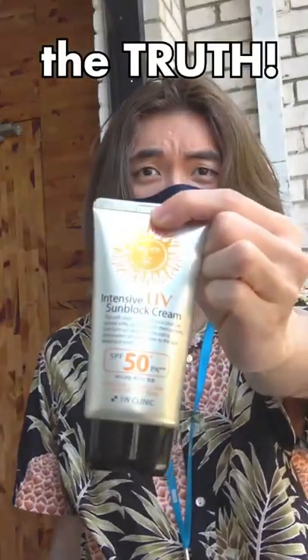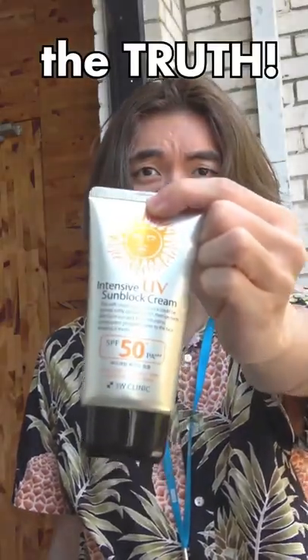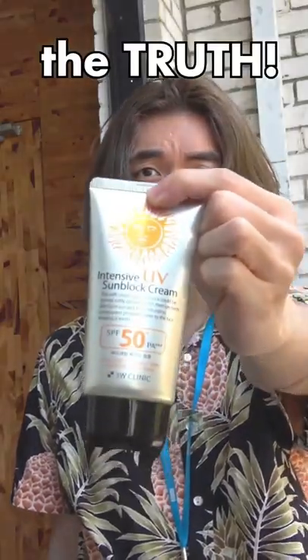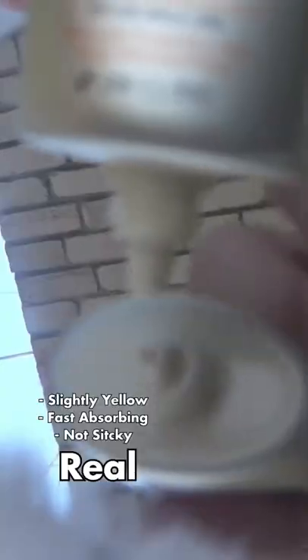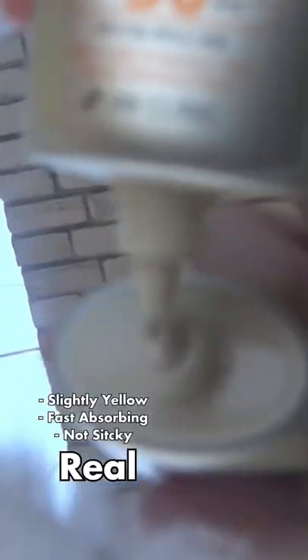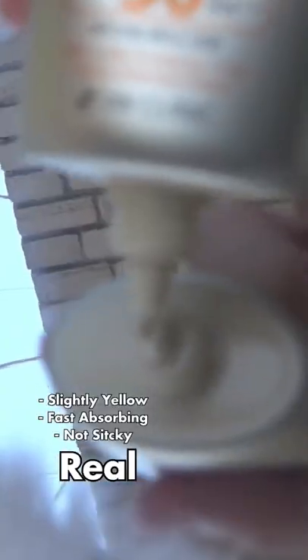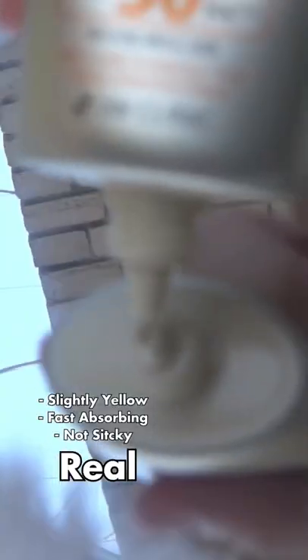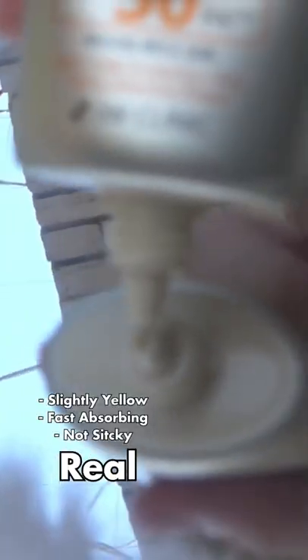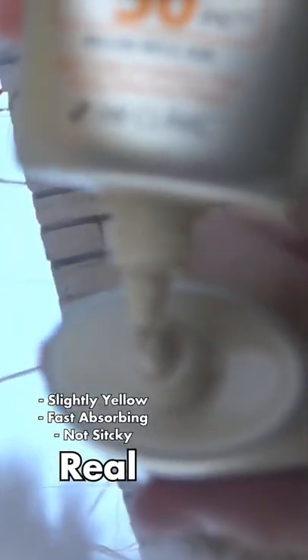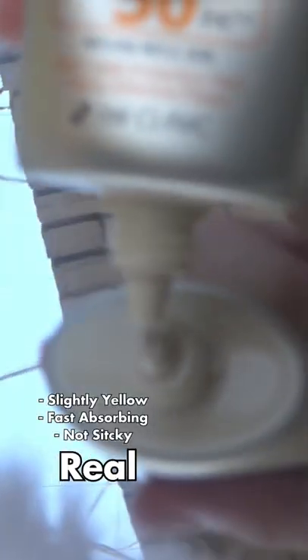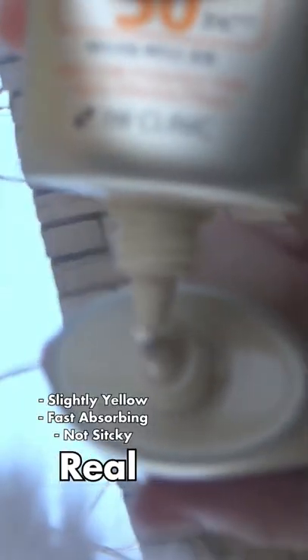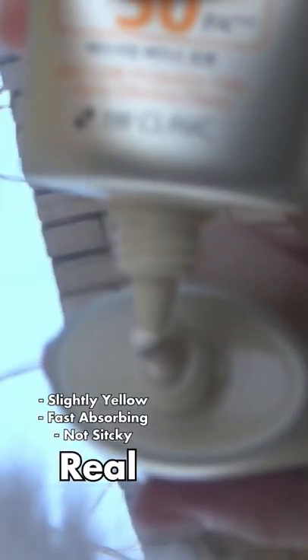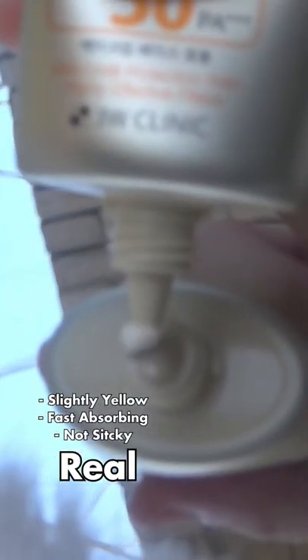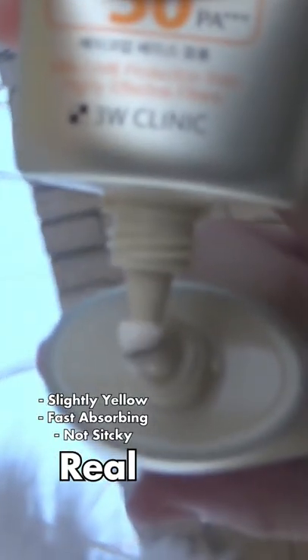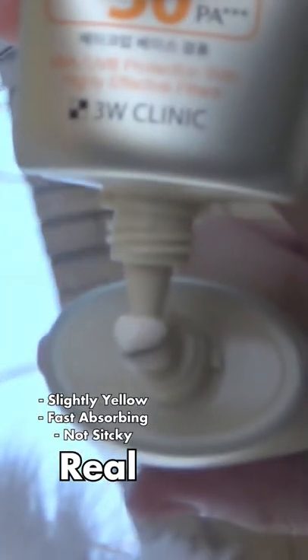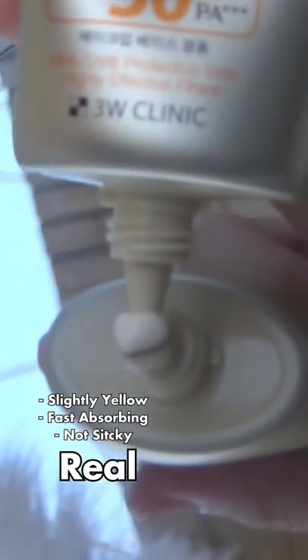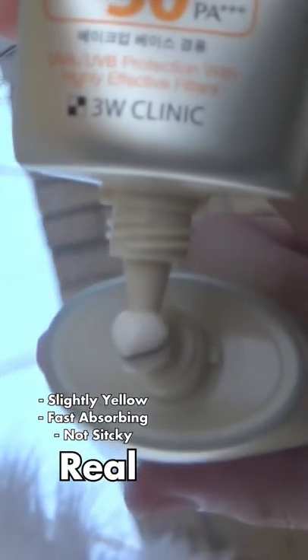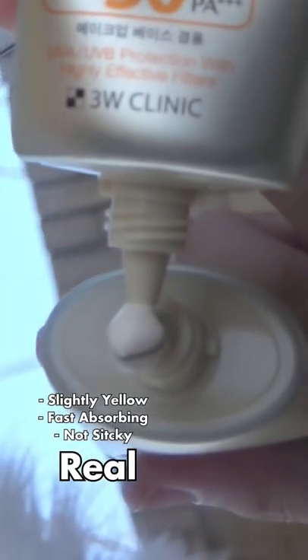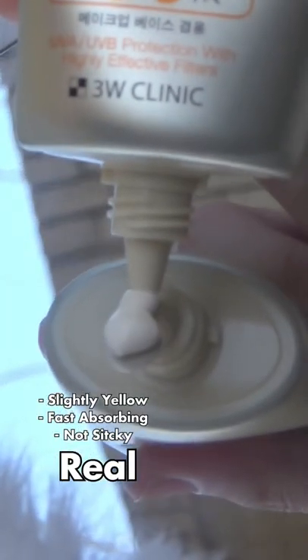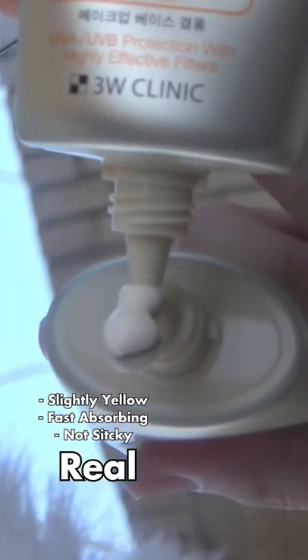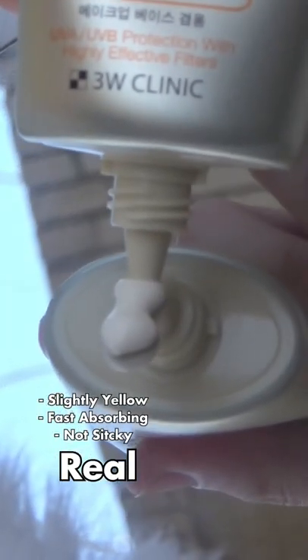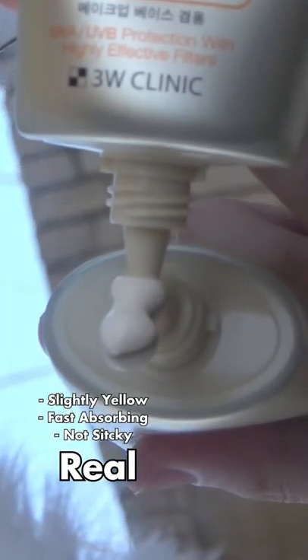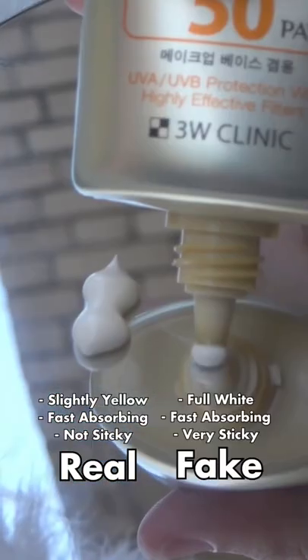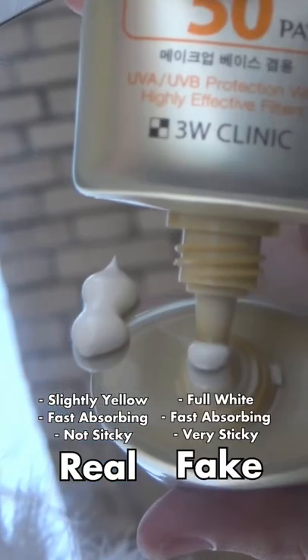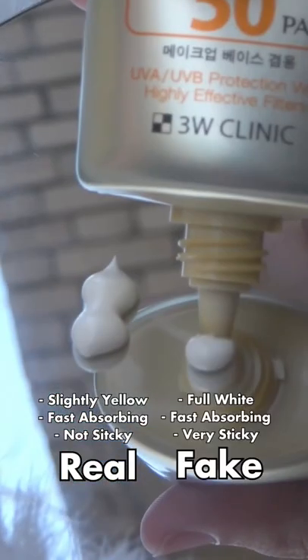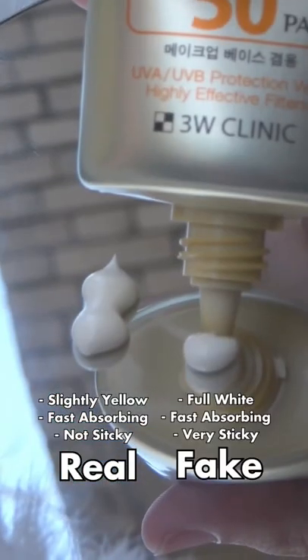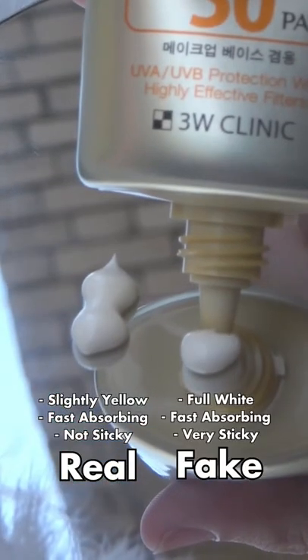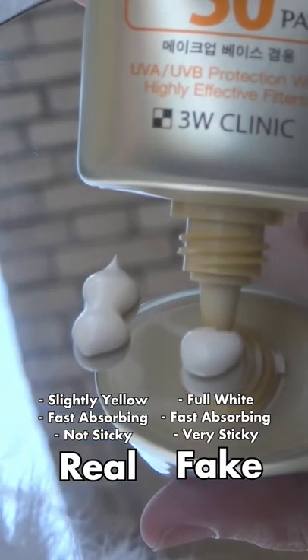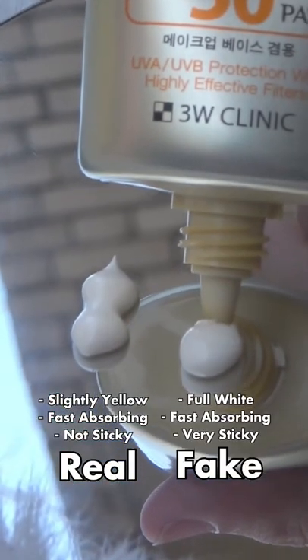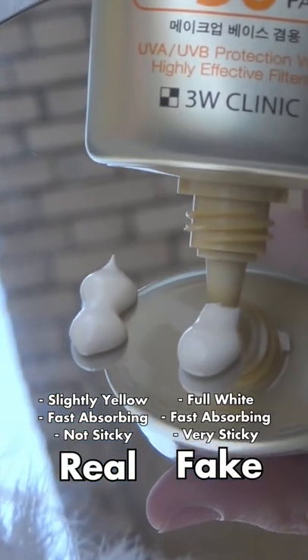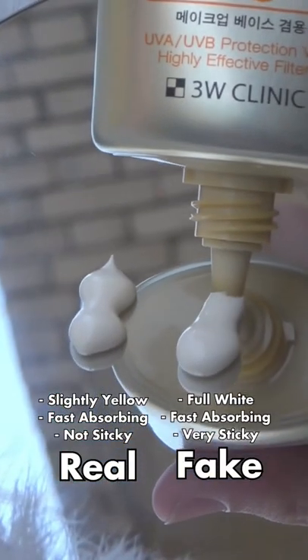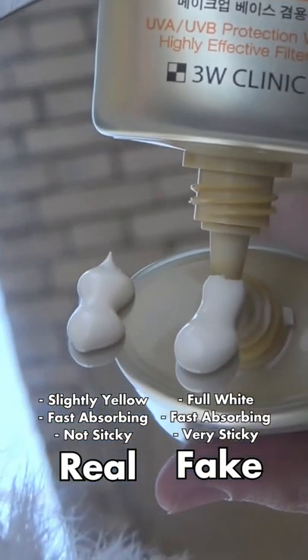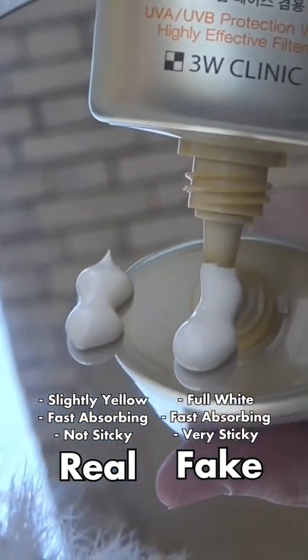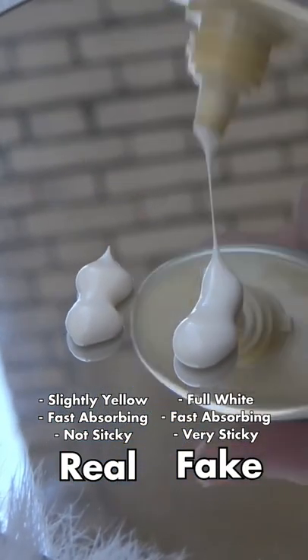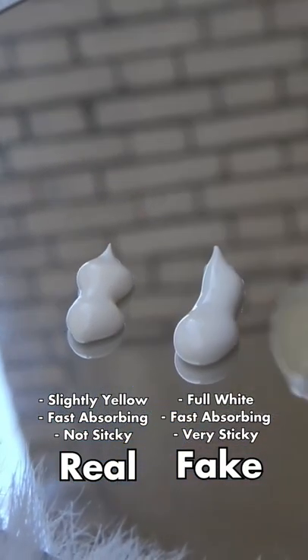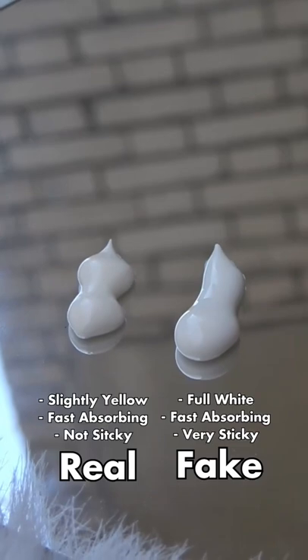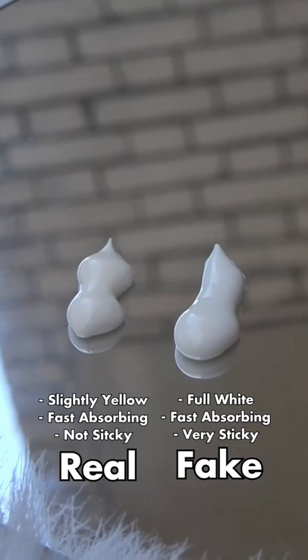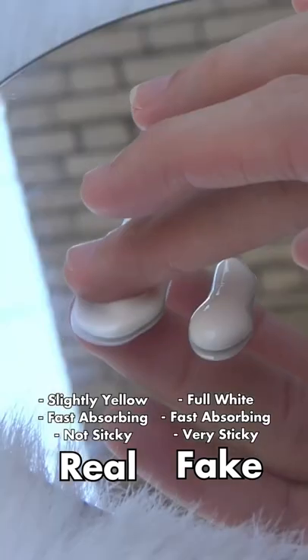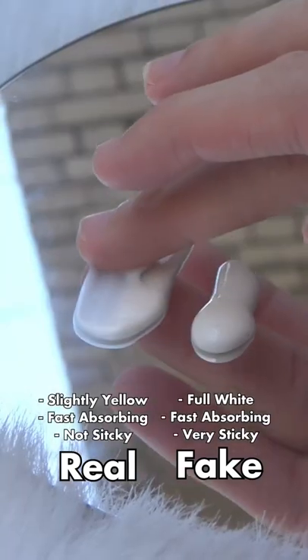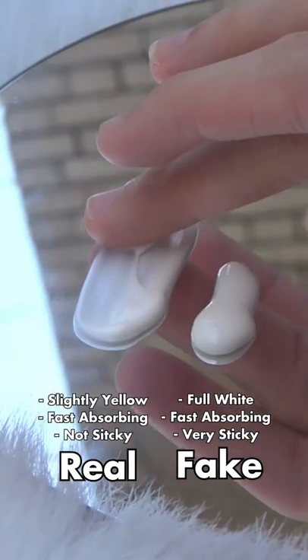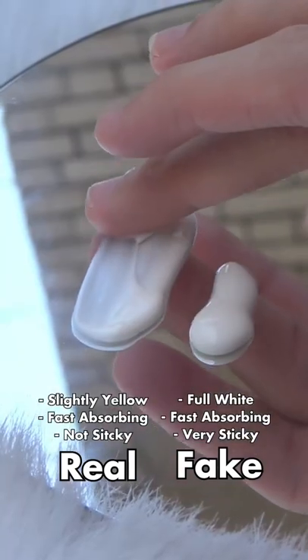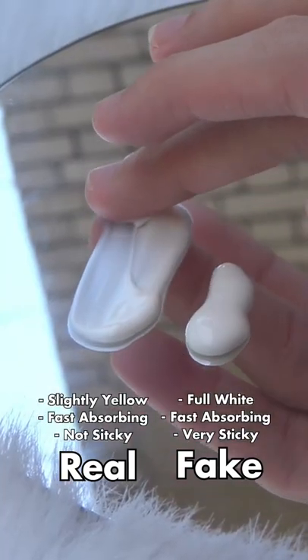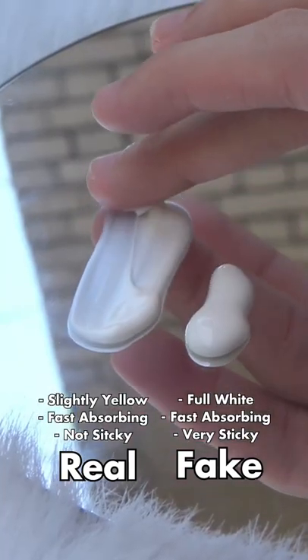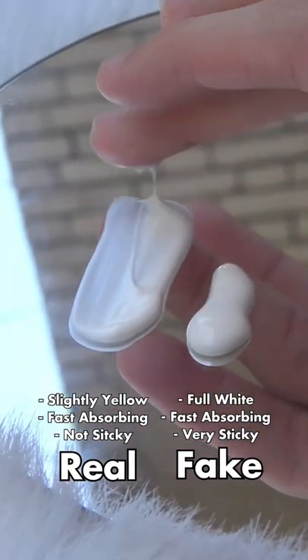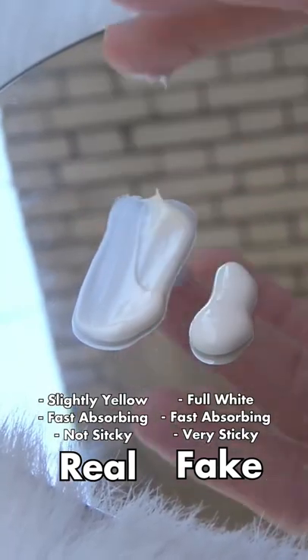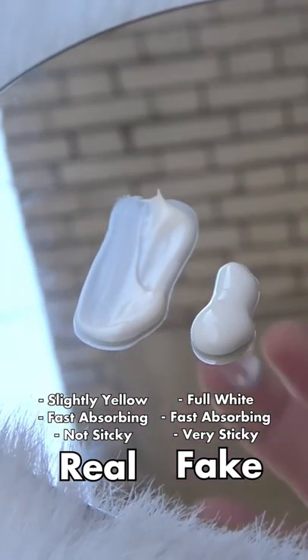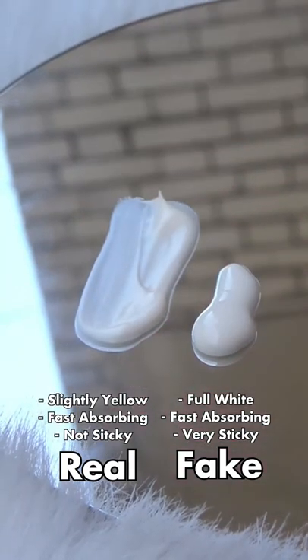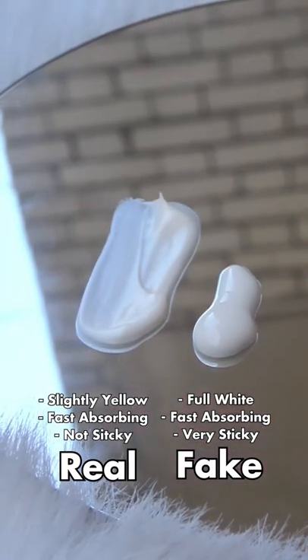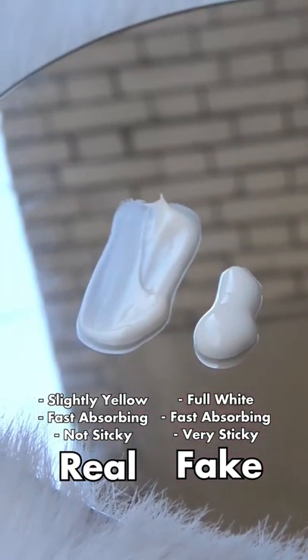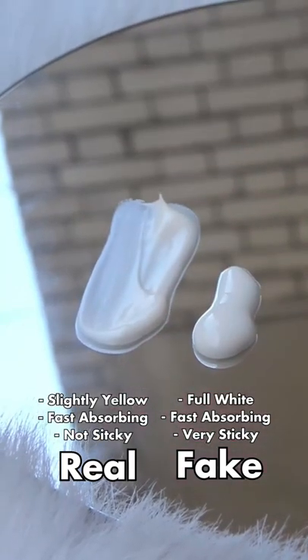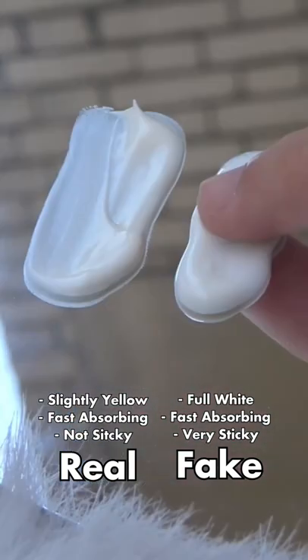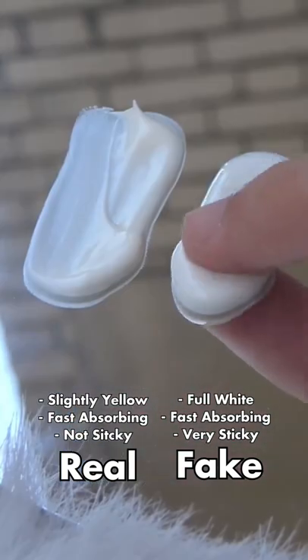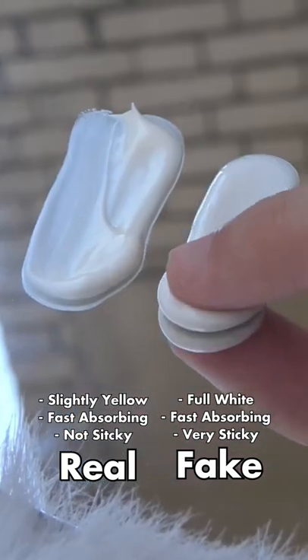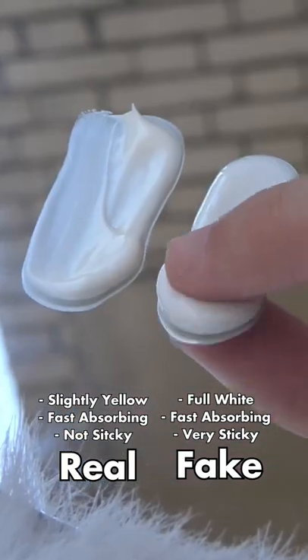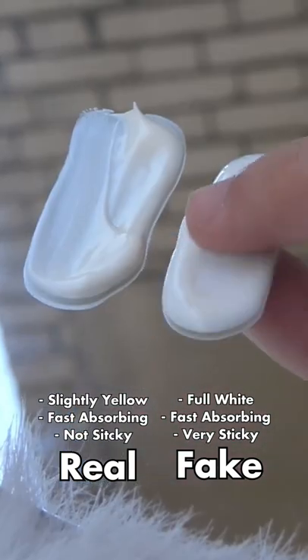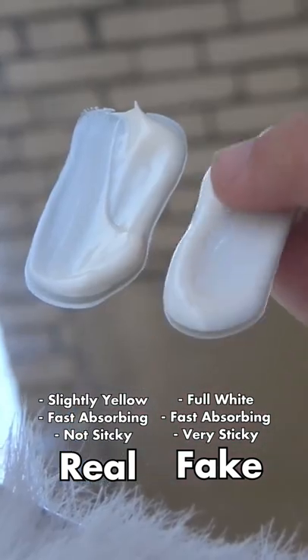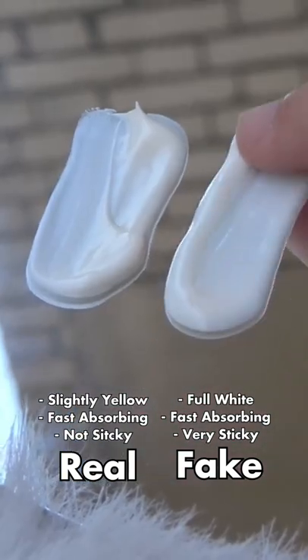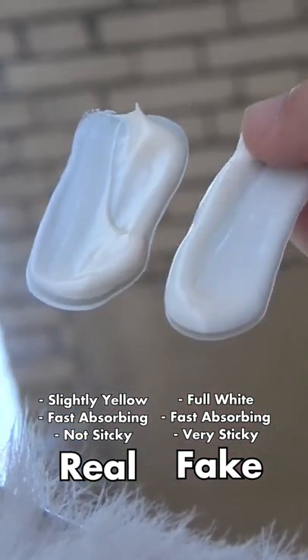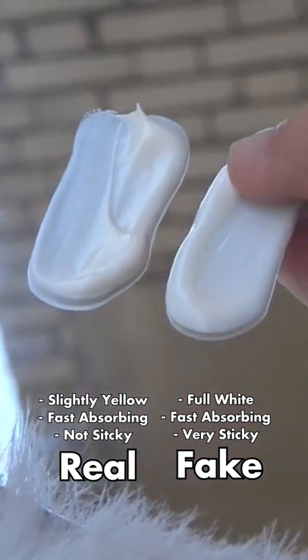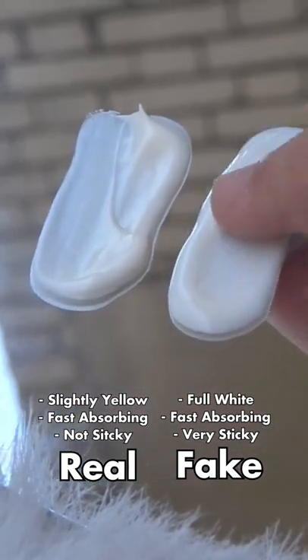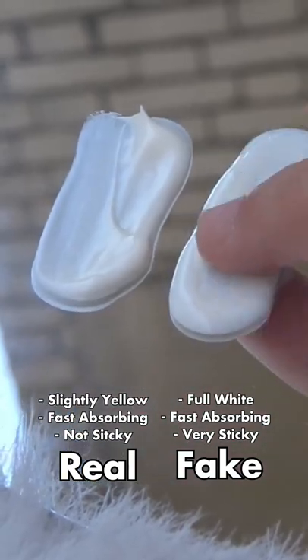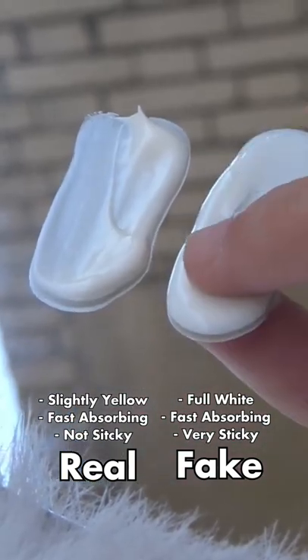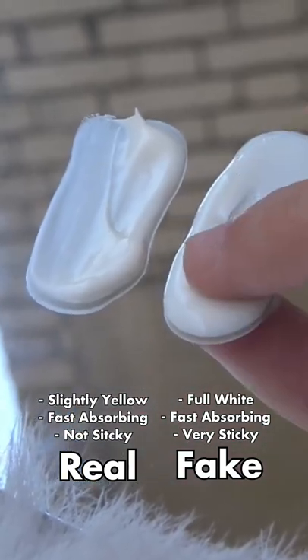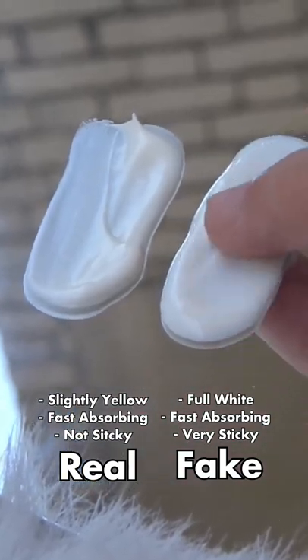The real one is slightly yellow tinted while the fake one is completely white. Both are fast absorbing, but the real one is not sticky while the fake one is.